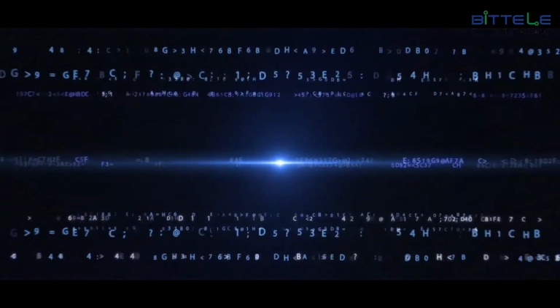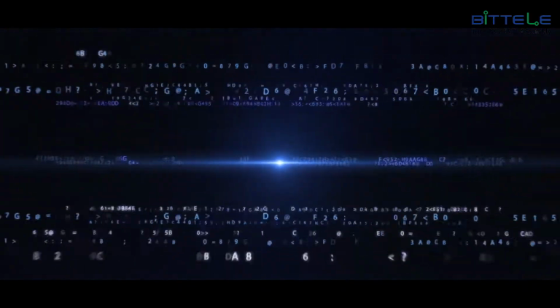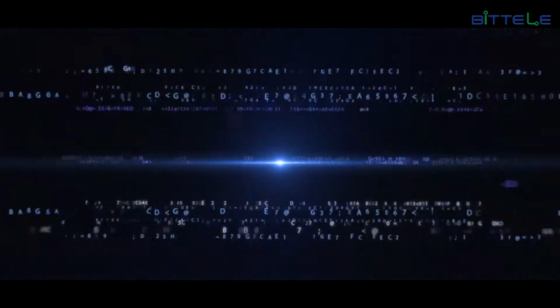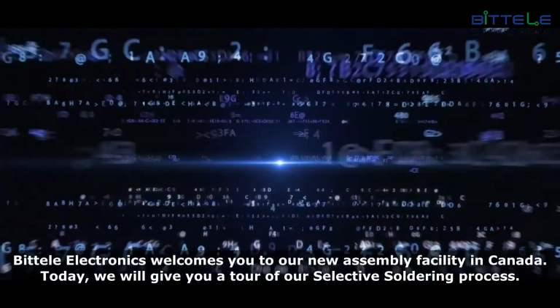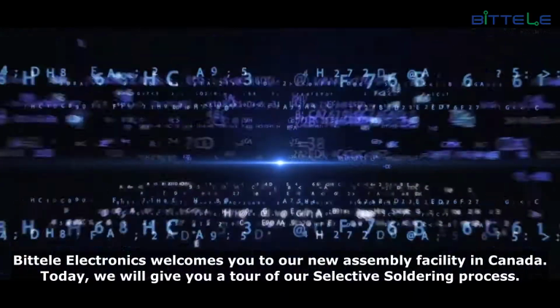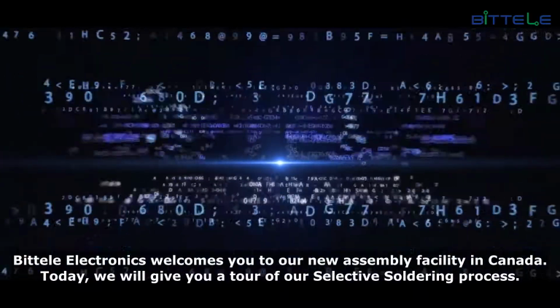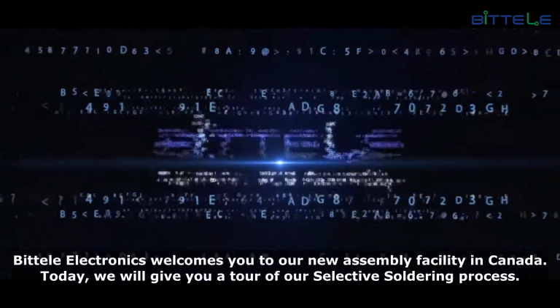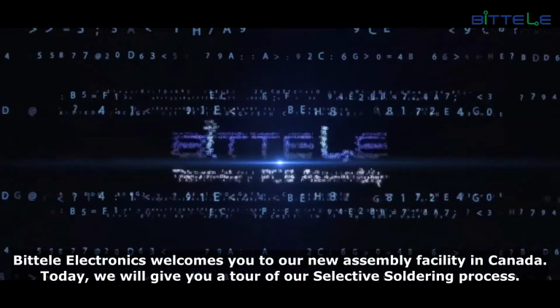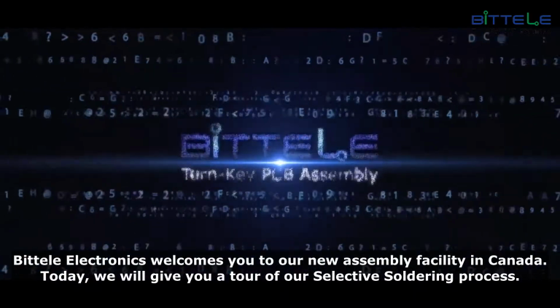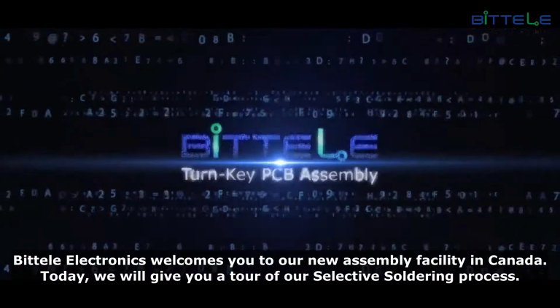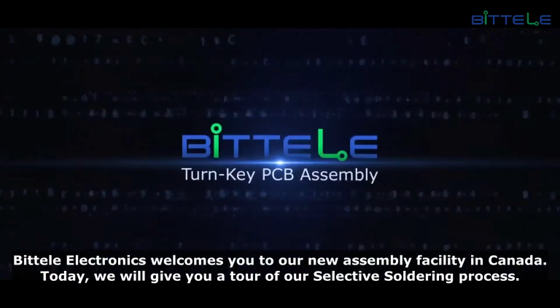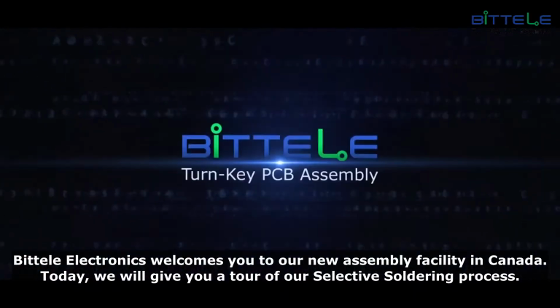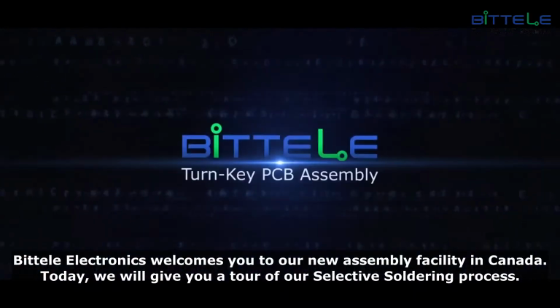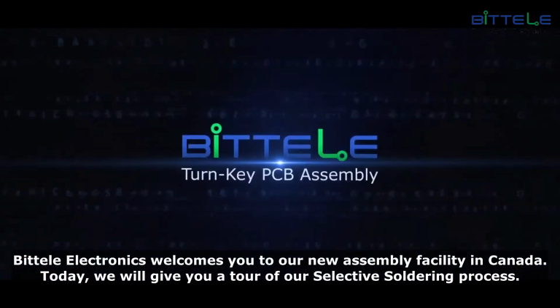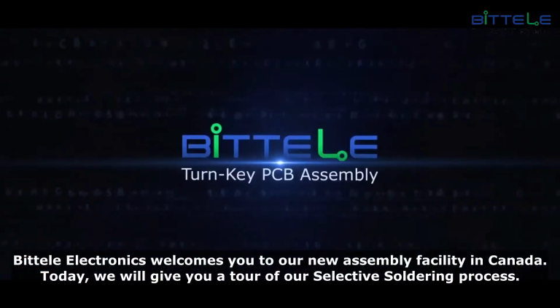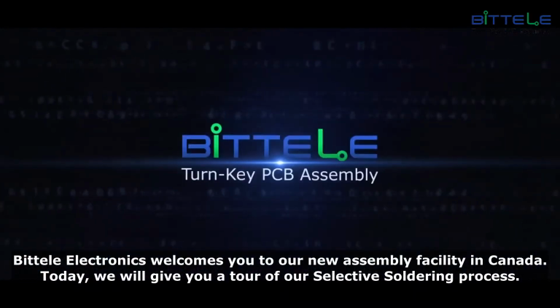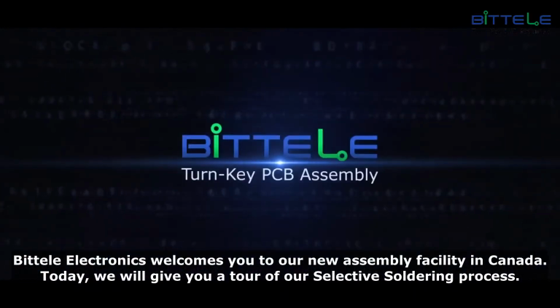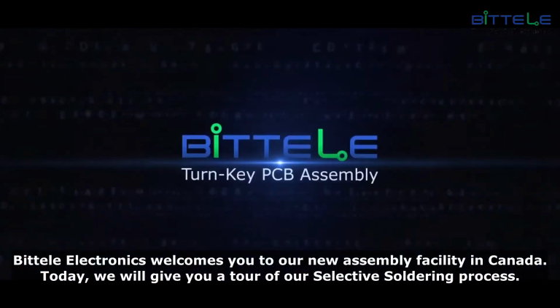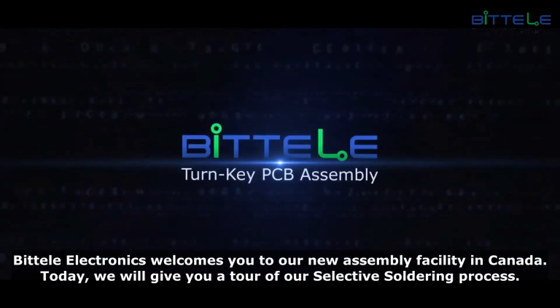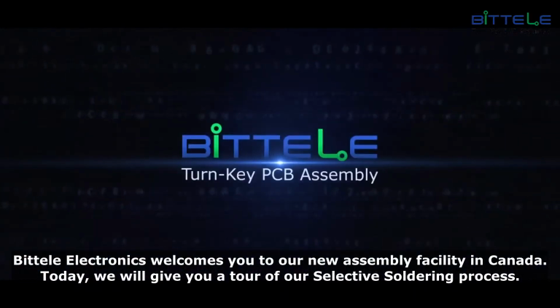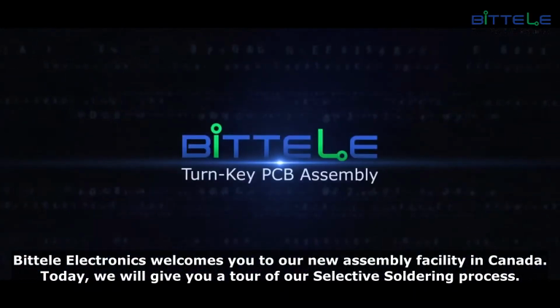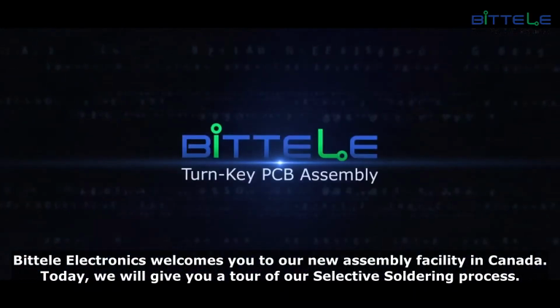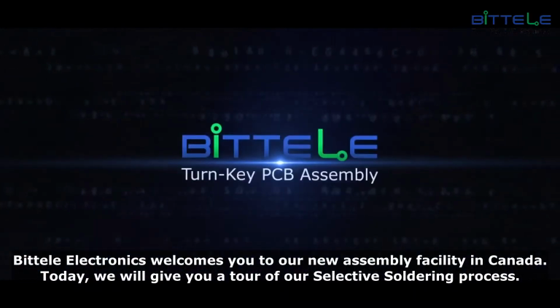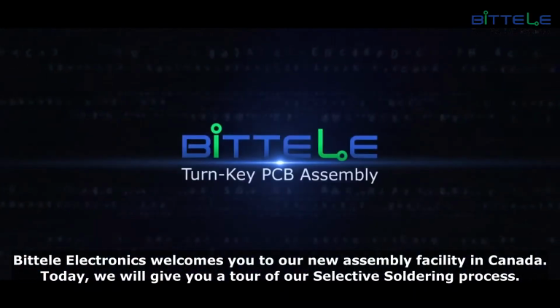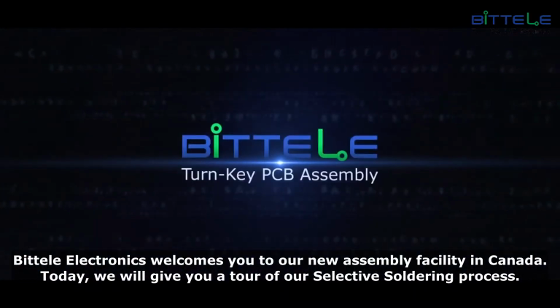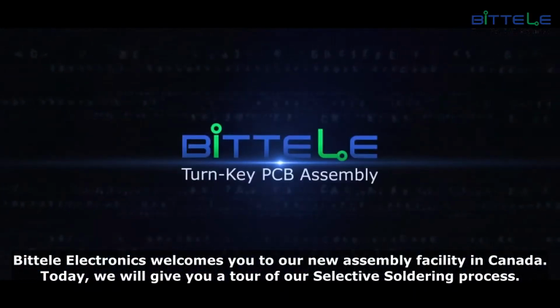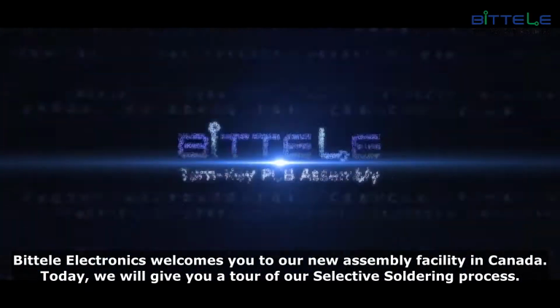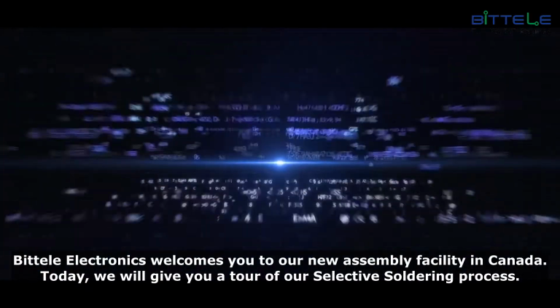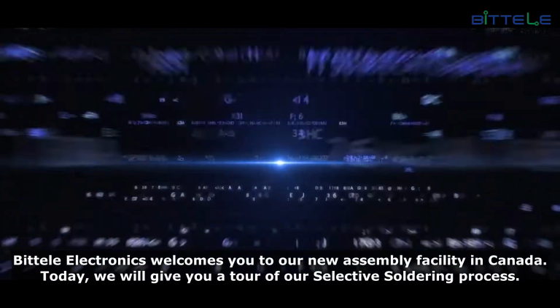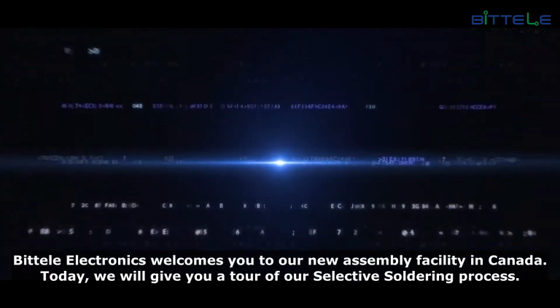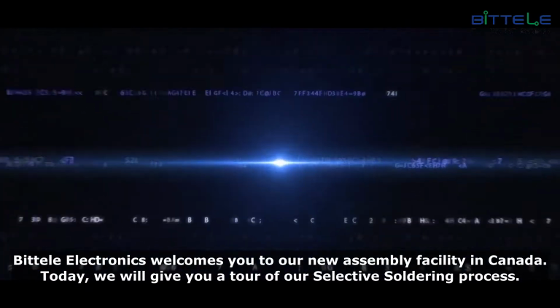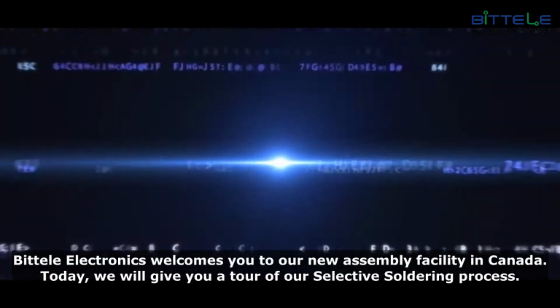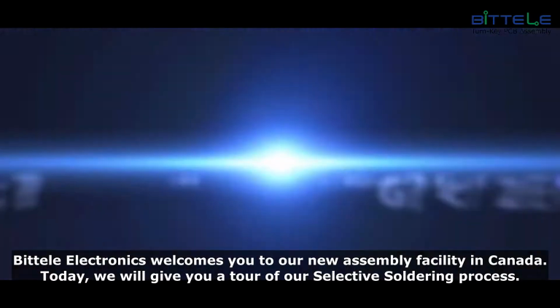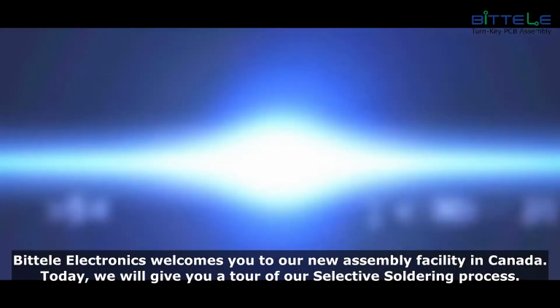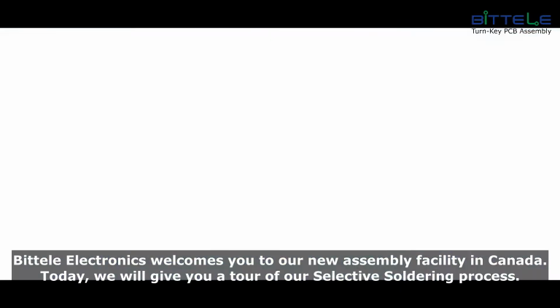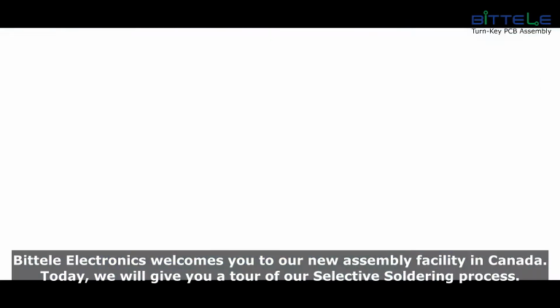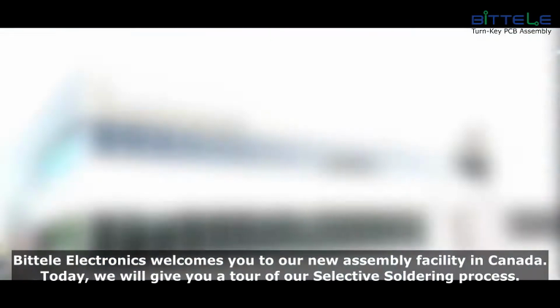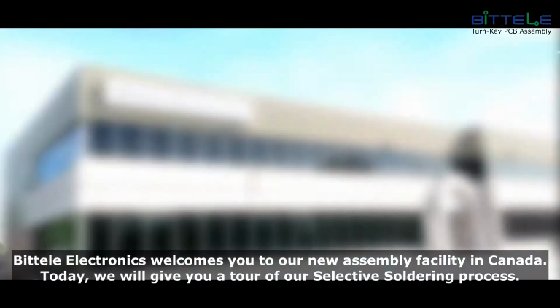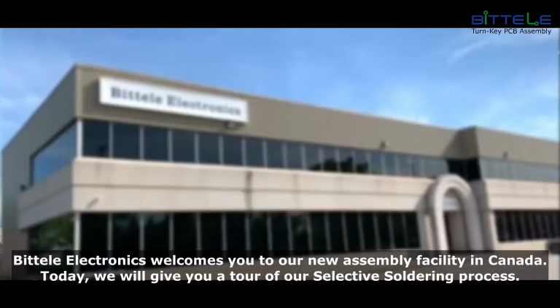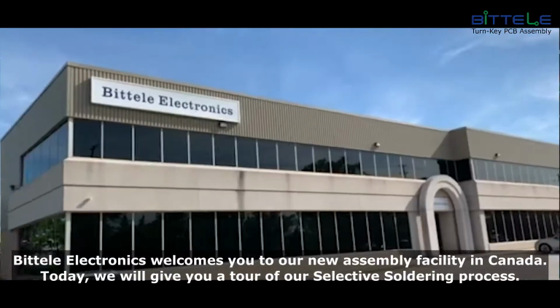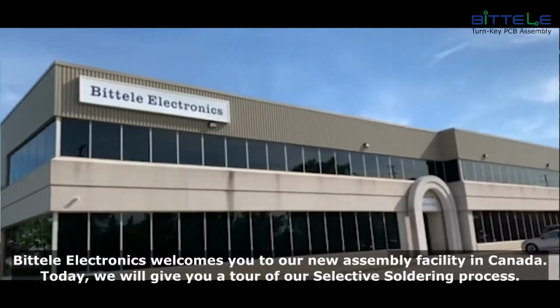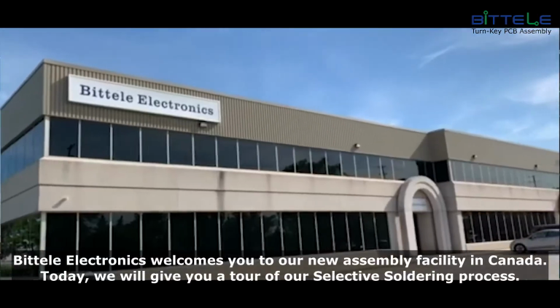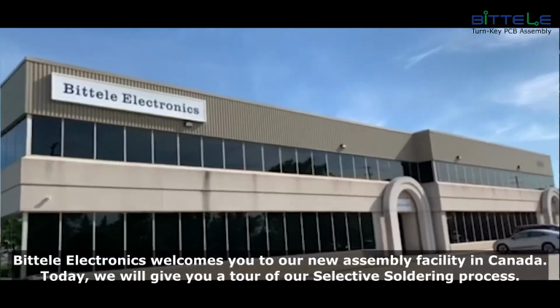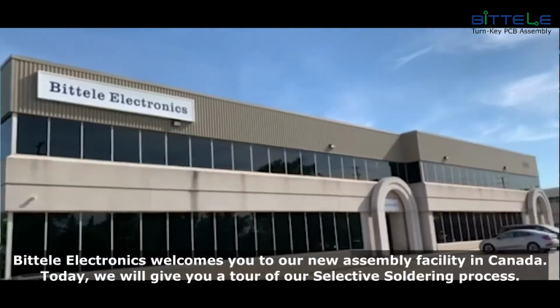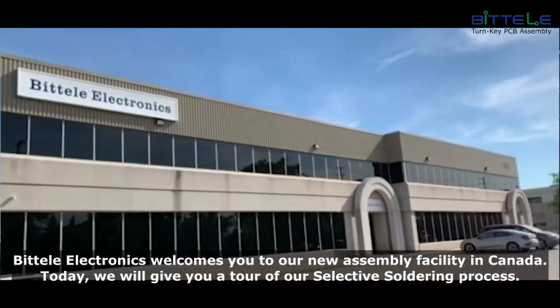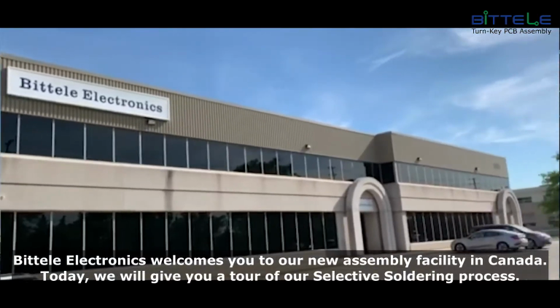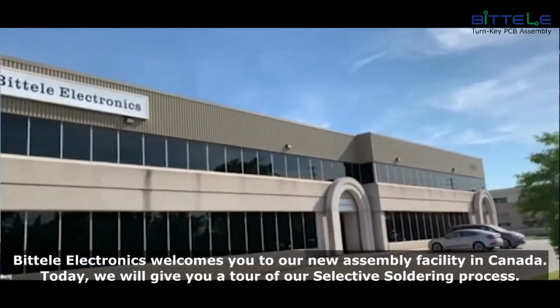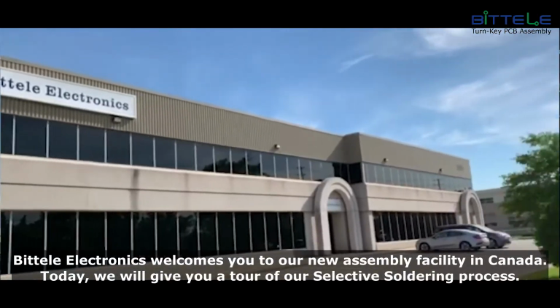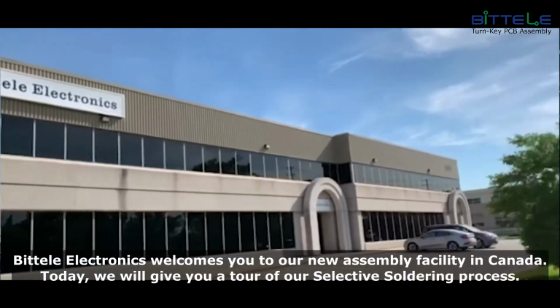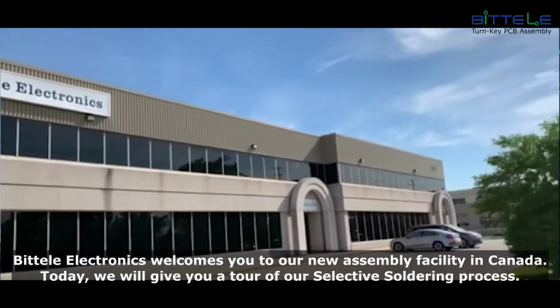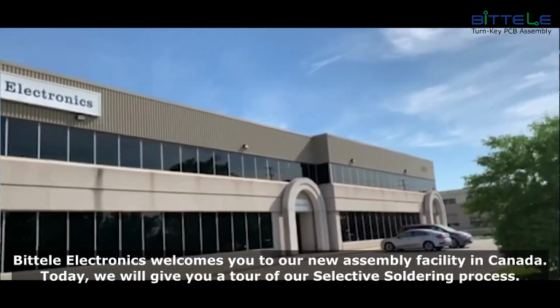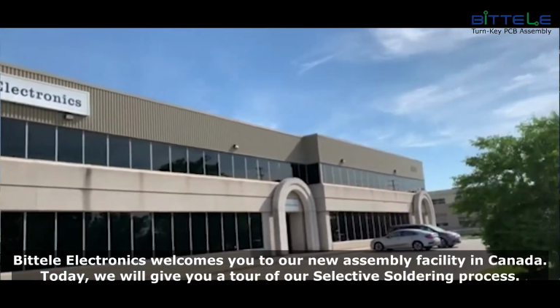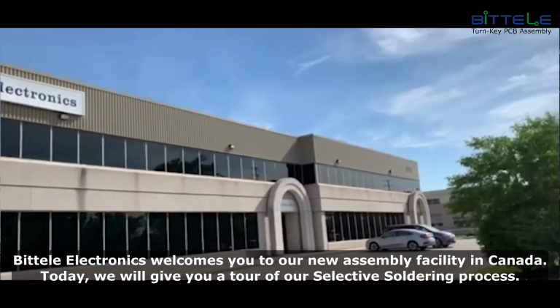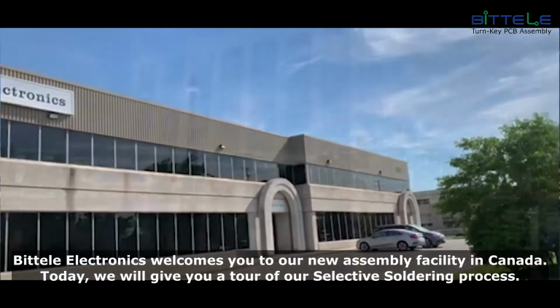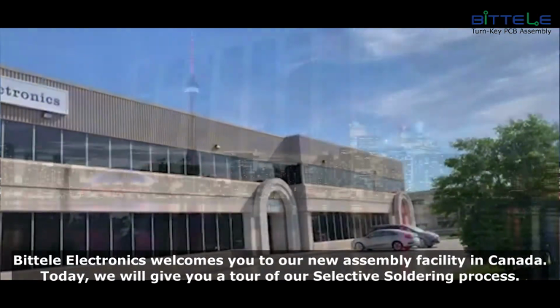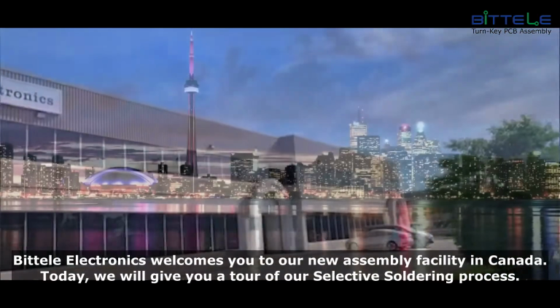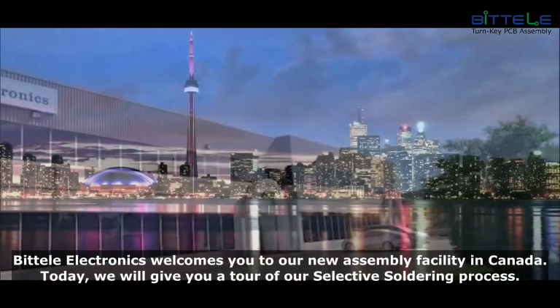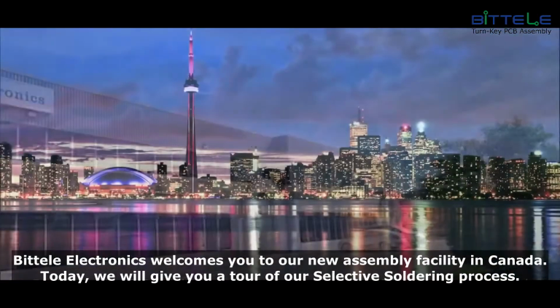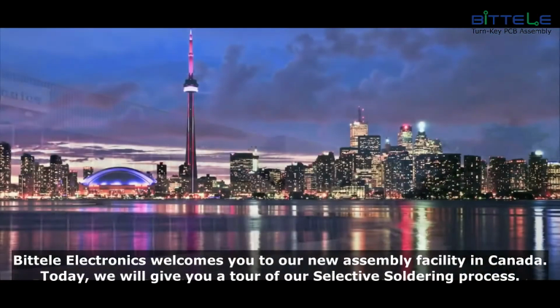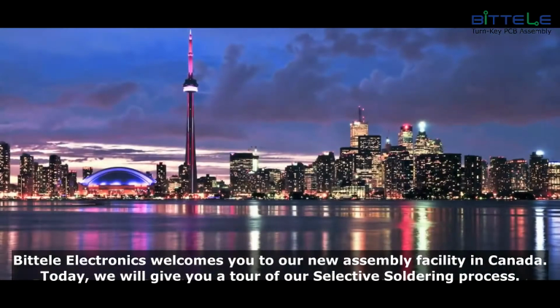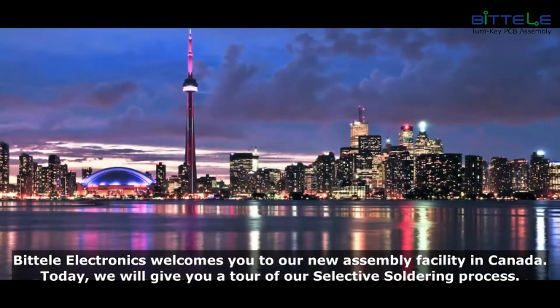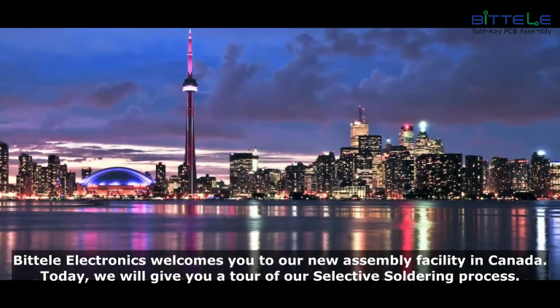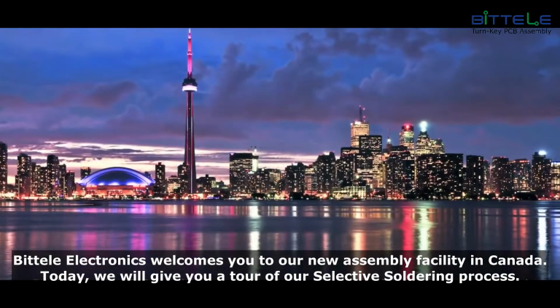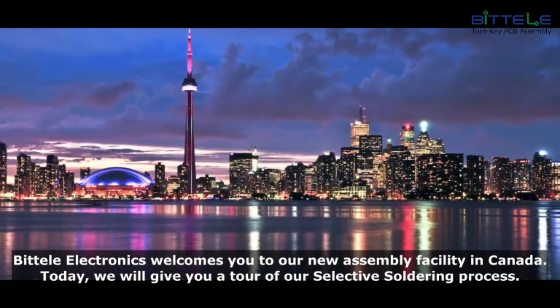Patel Electronics welcomes you to our new assembly facility in Canada. Today we will give you a tour of our selective soldering process.